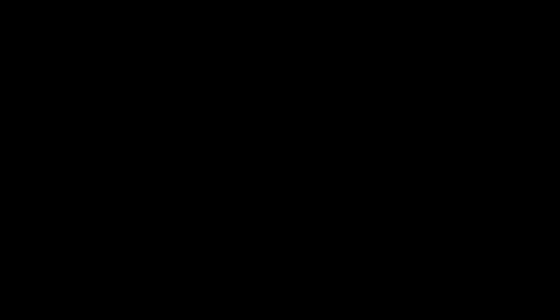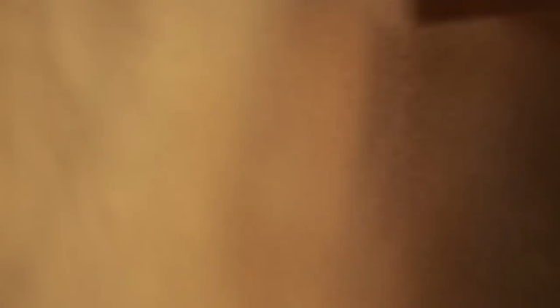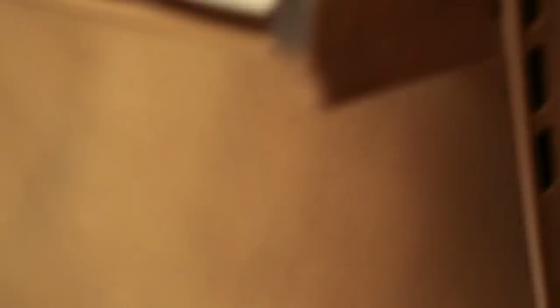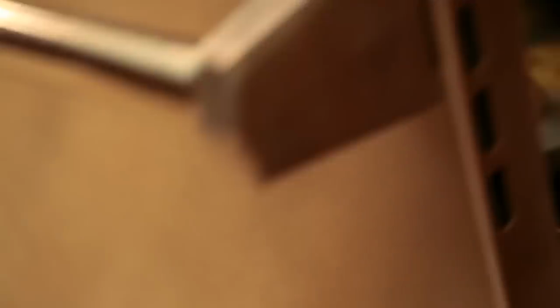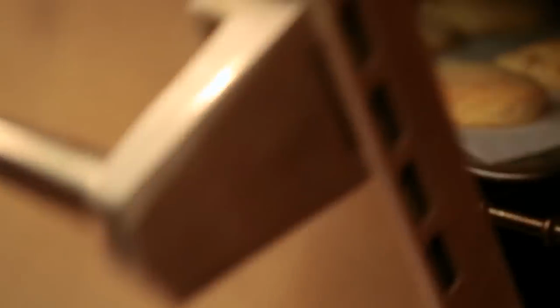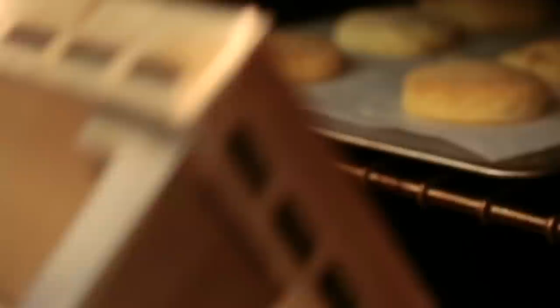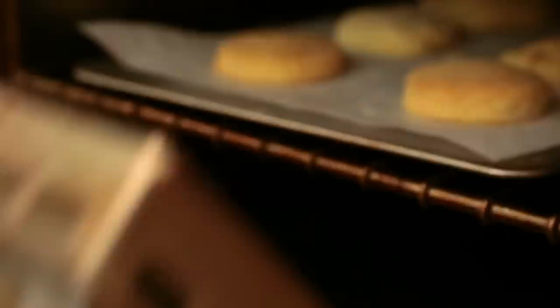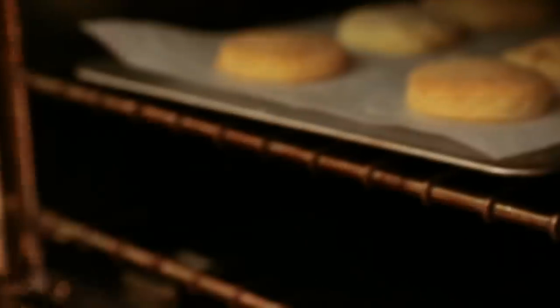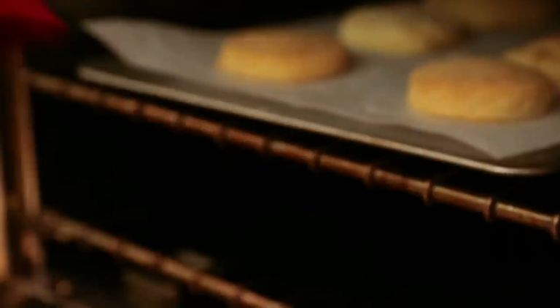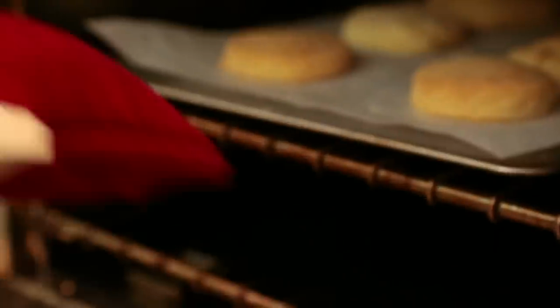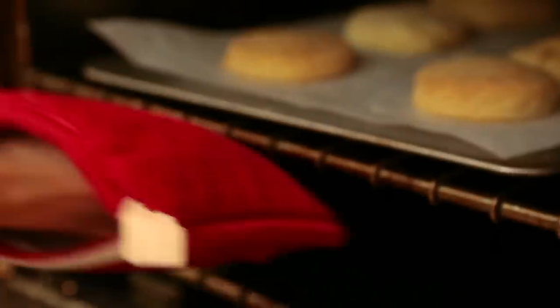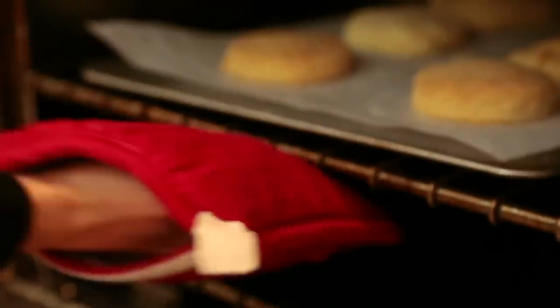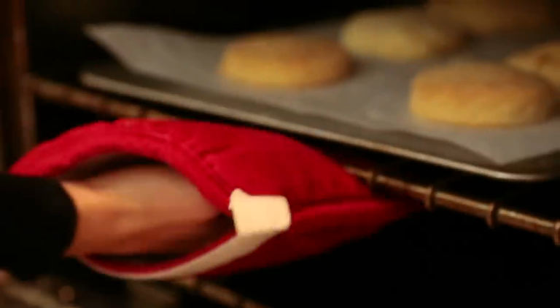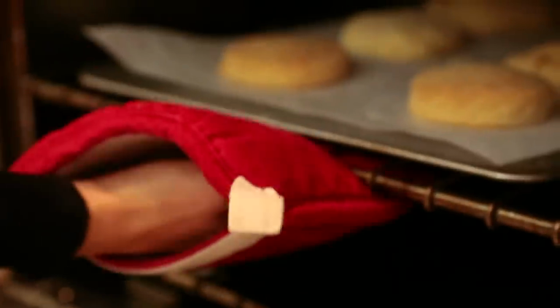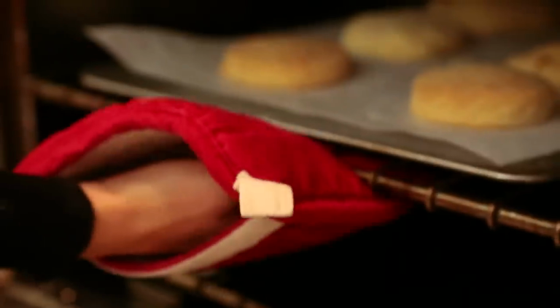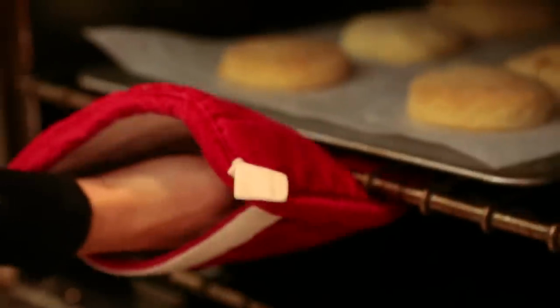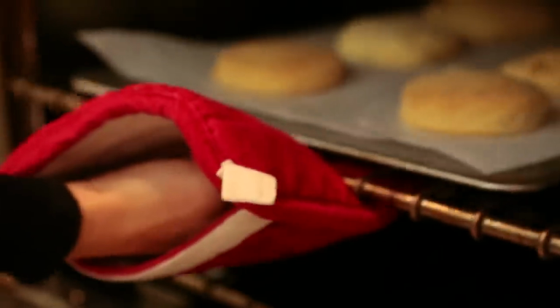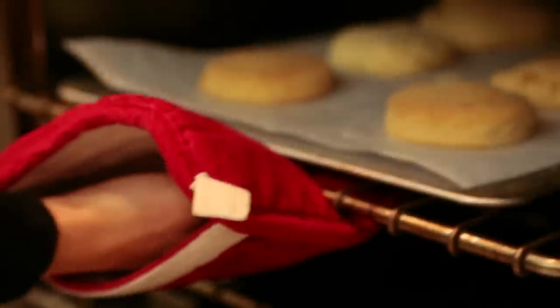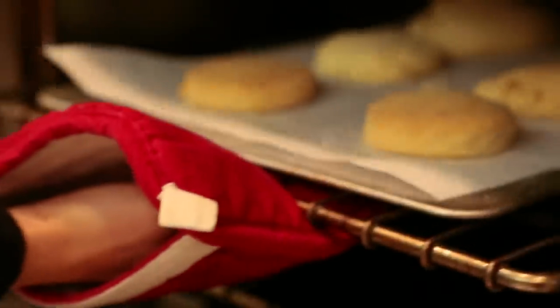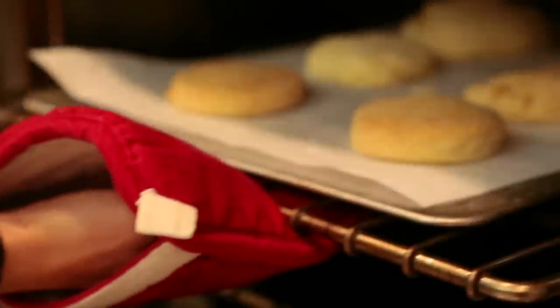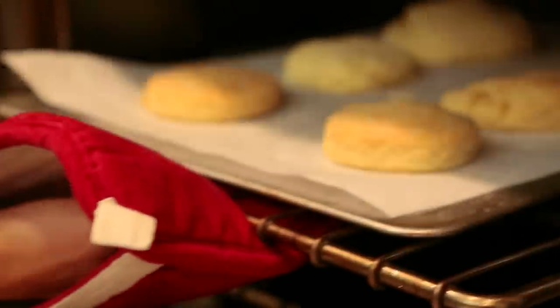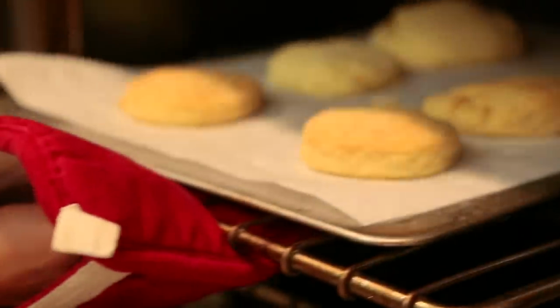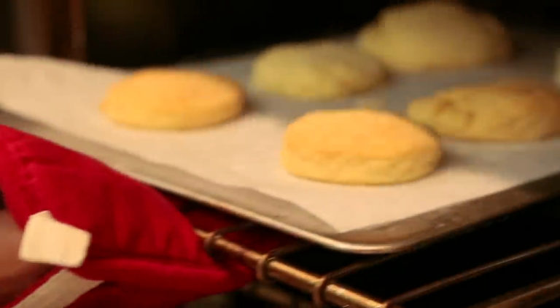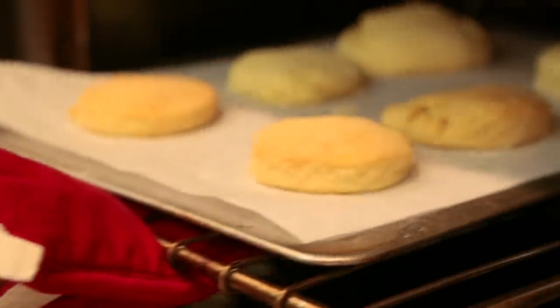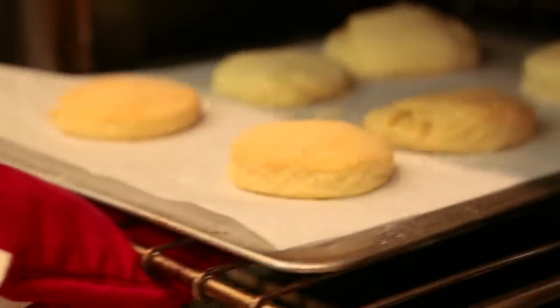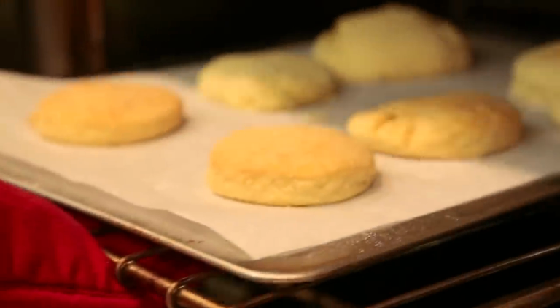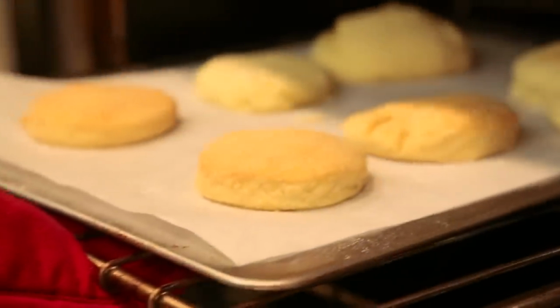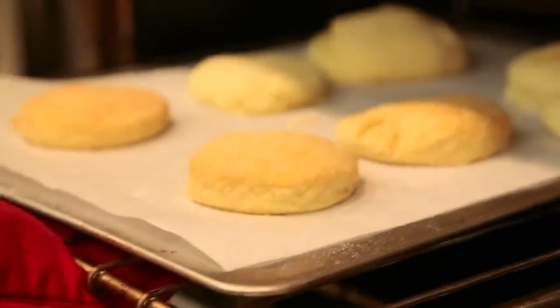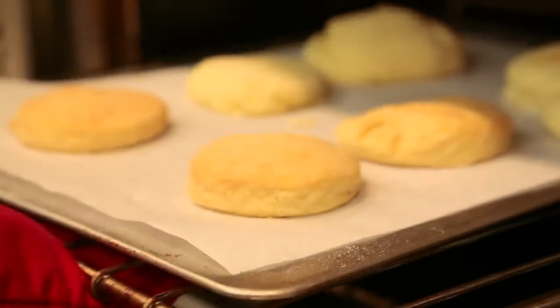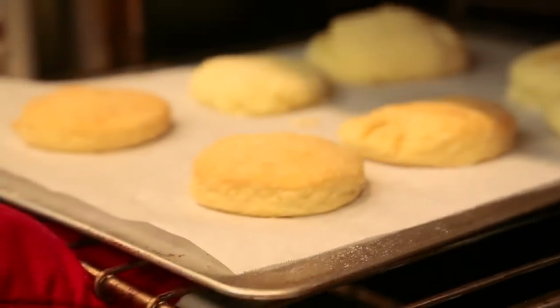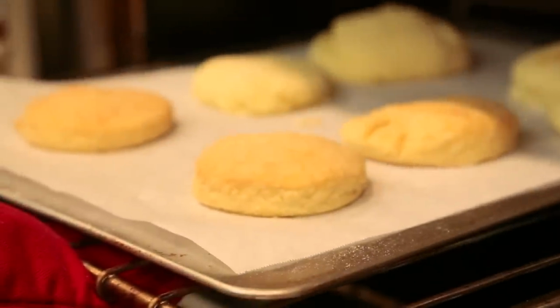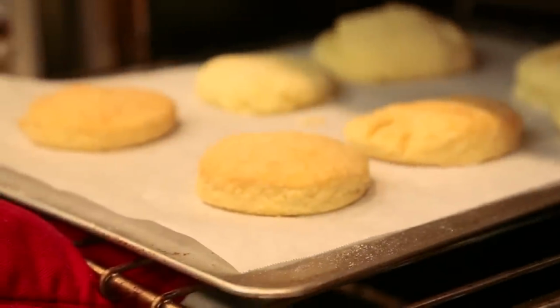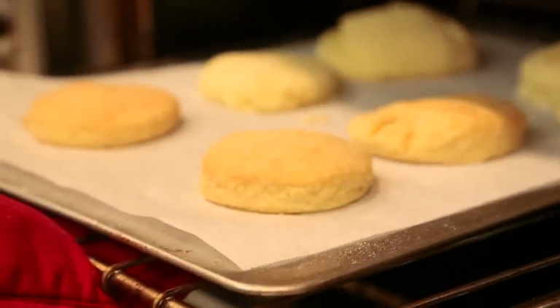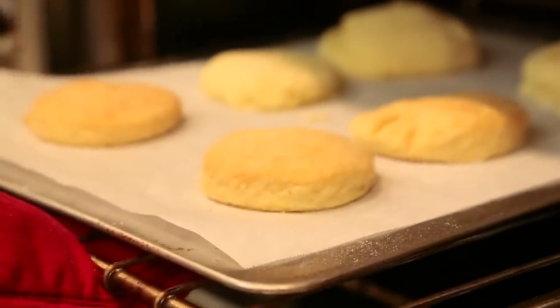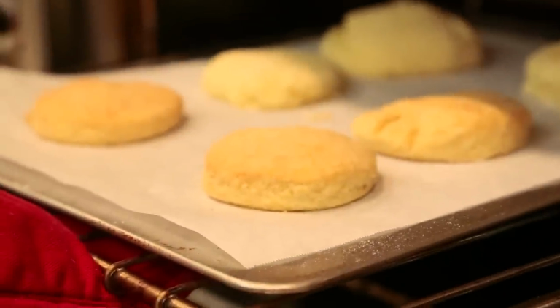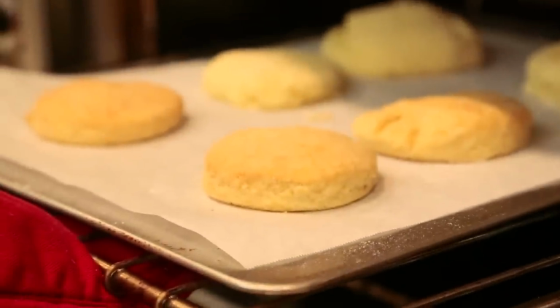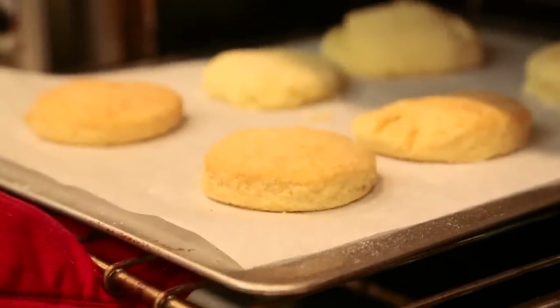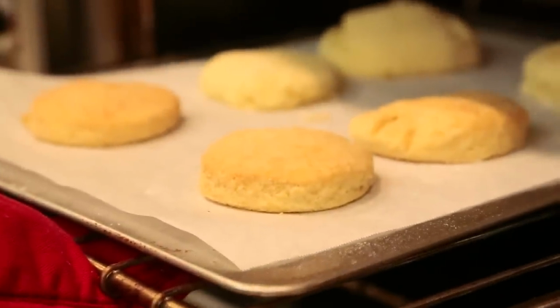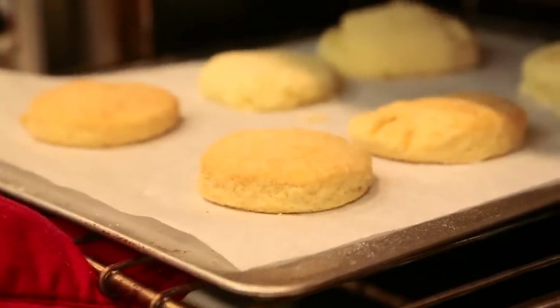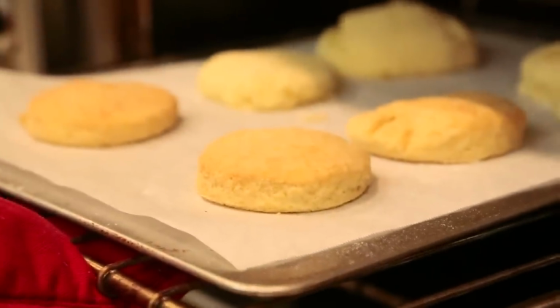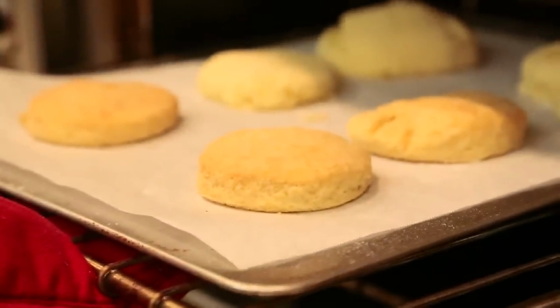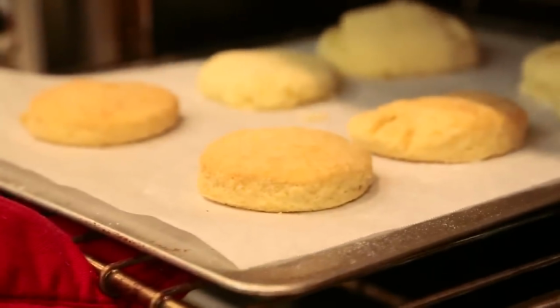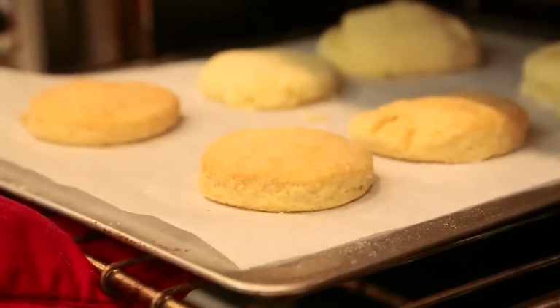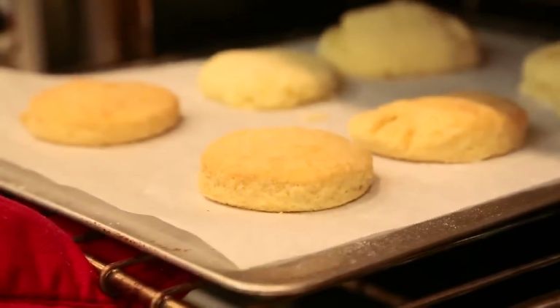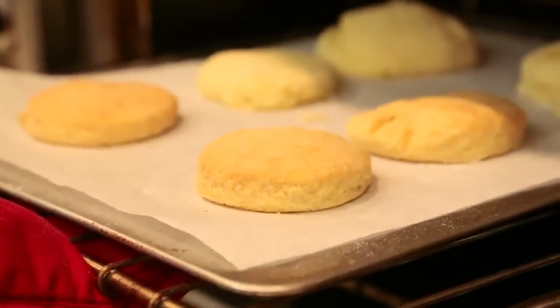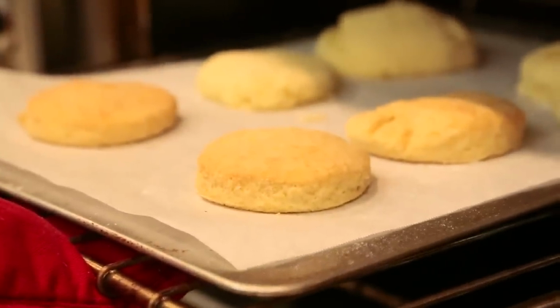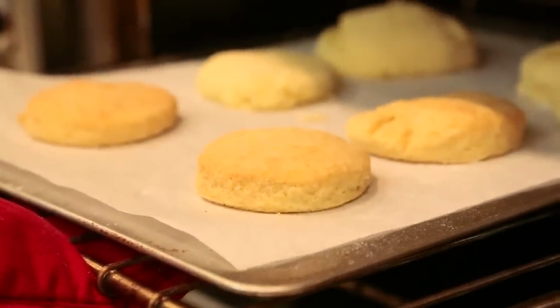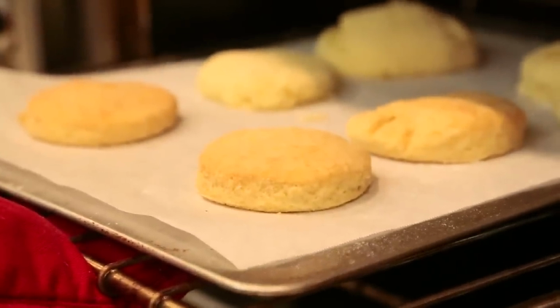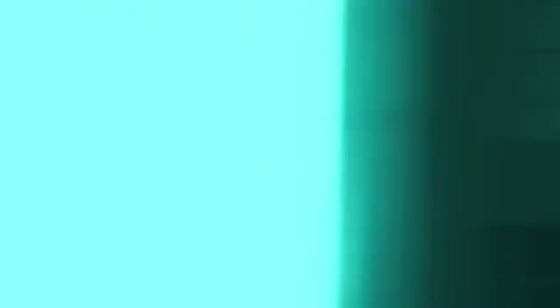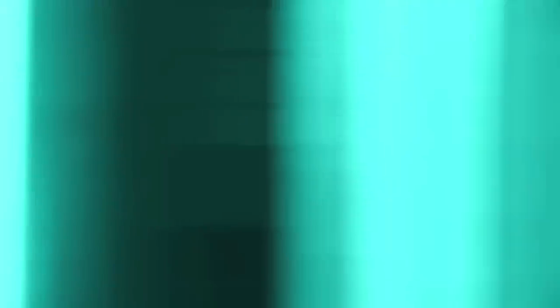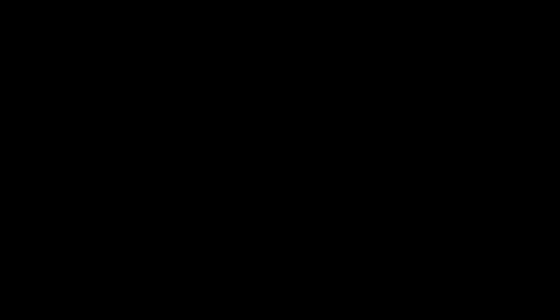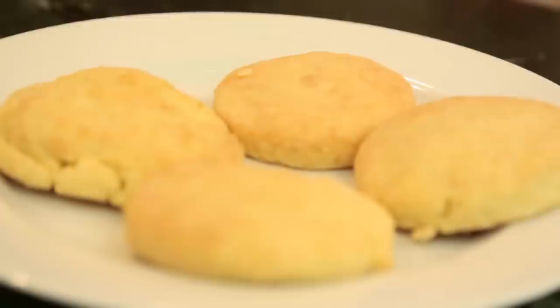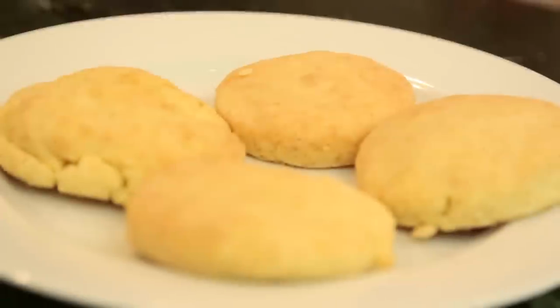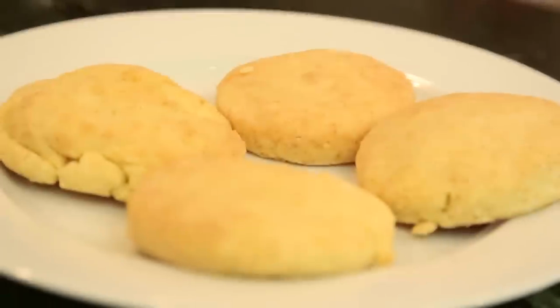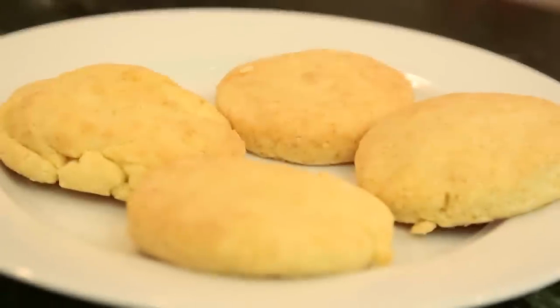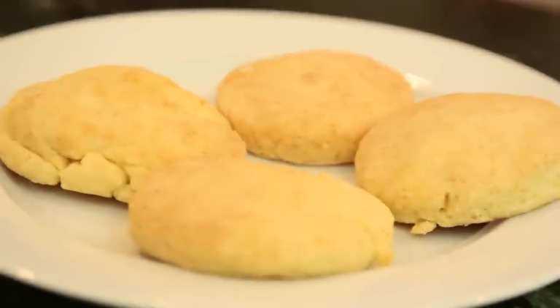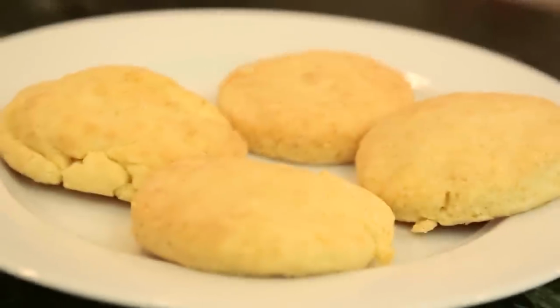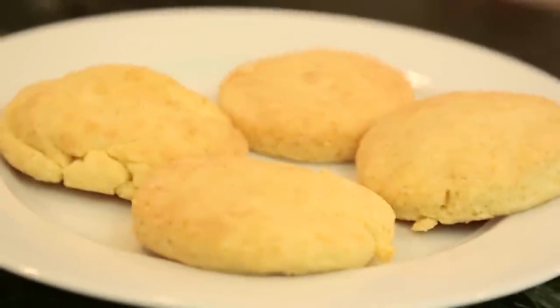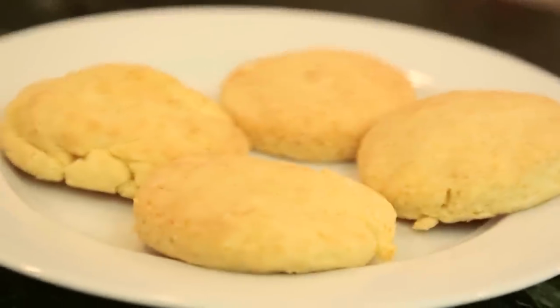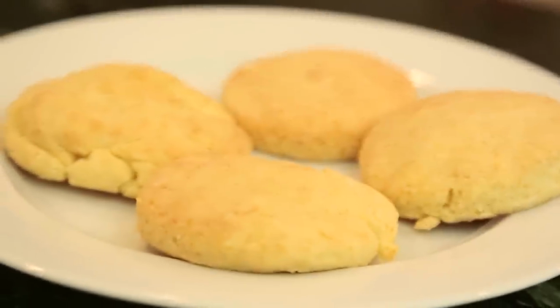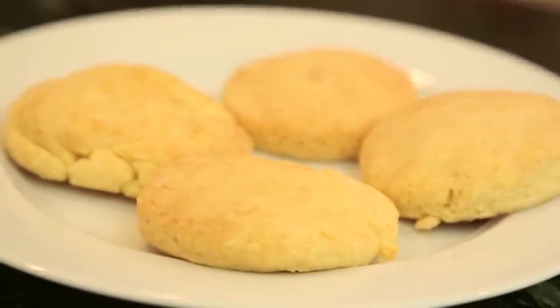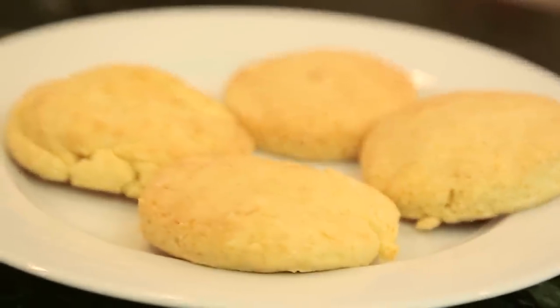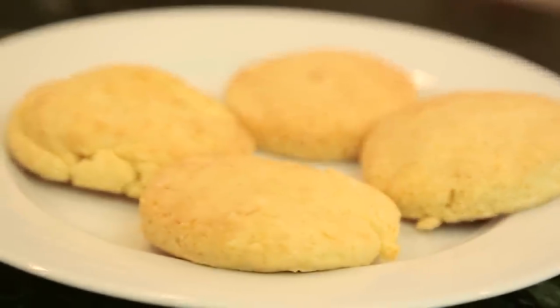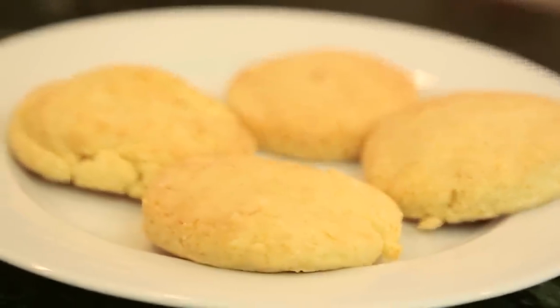These look perfect — nice and golden. I'm just going to let them cool before assembling my shortcakes. My biscuits are nice and cool now.